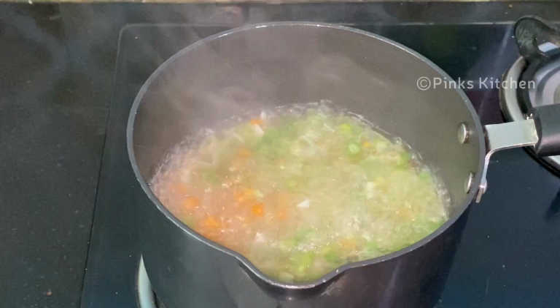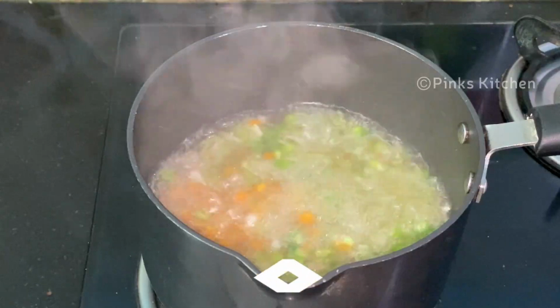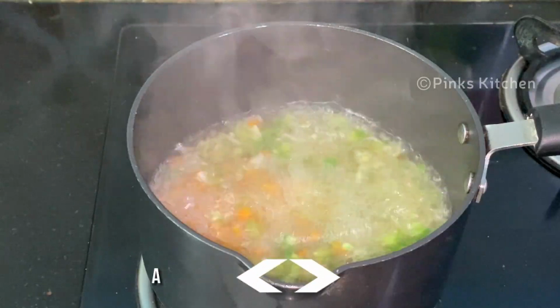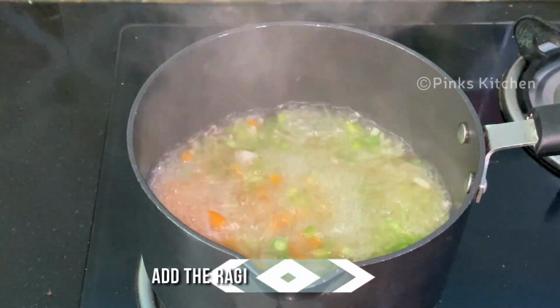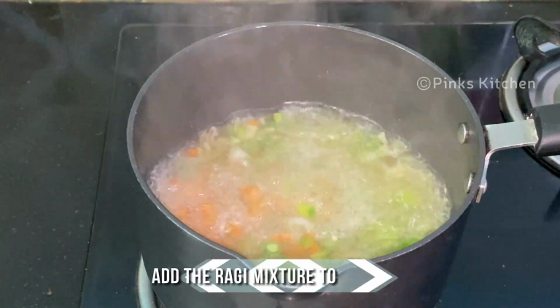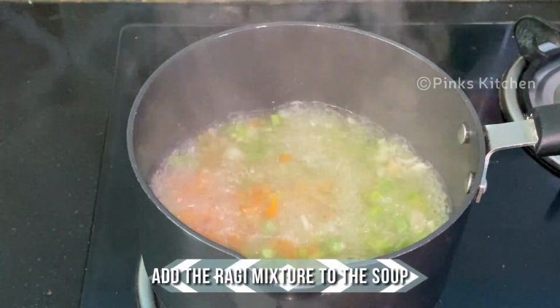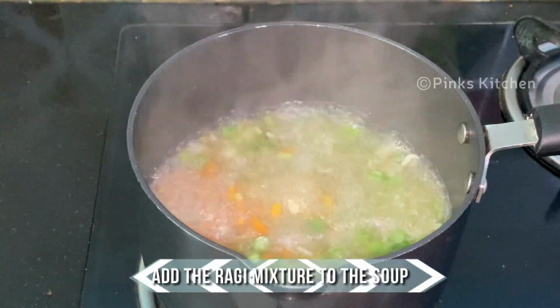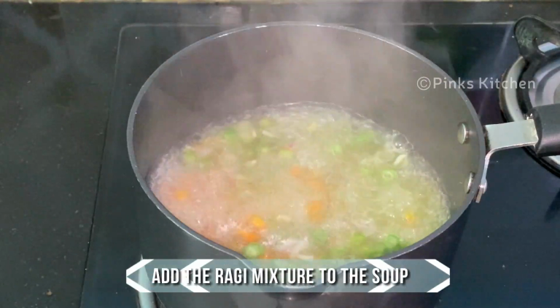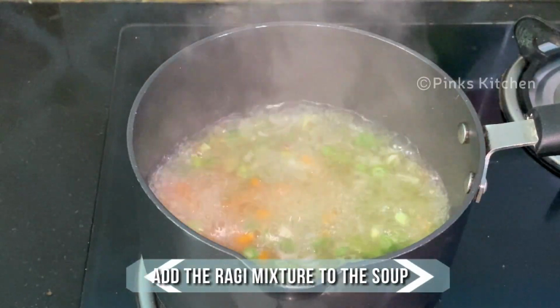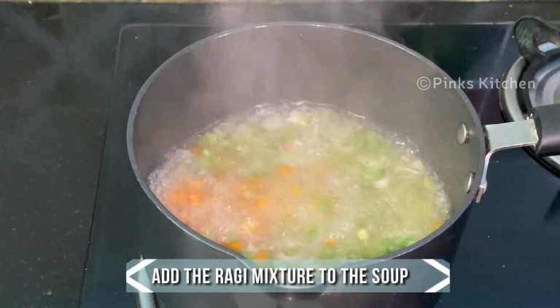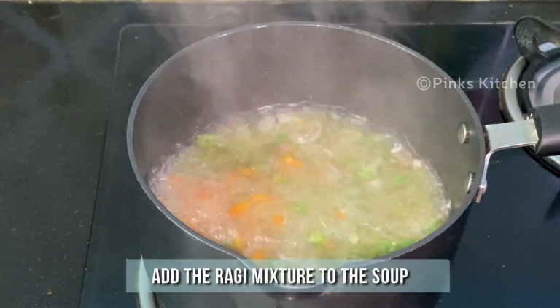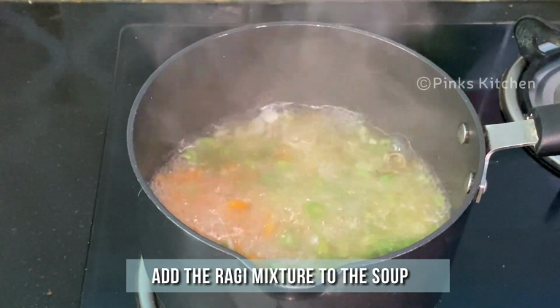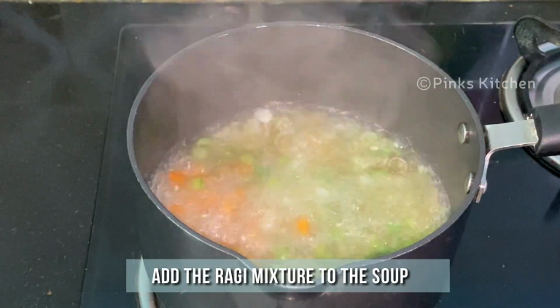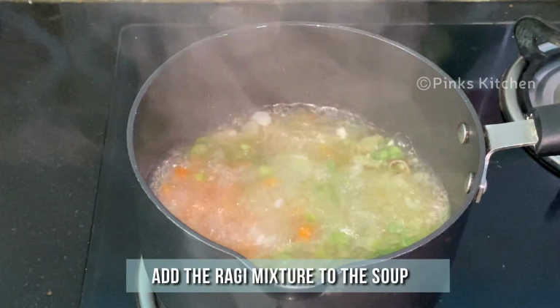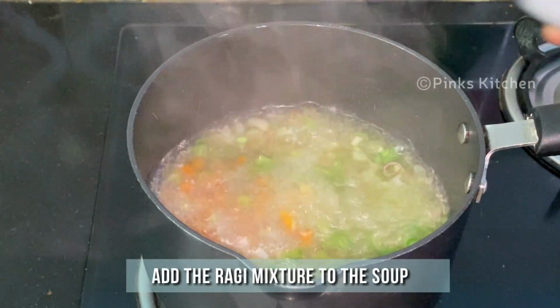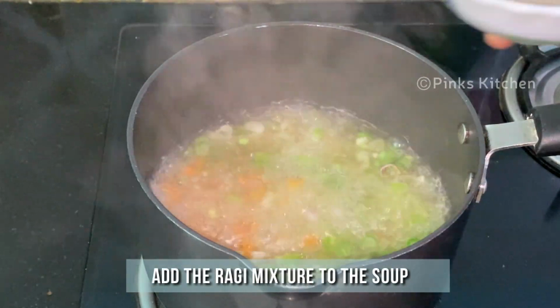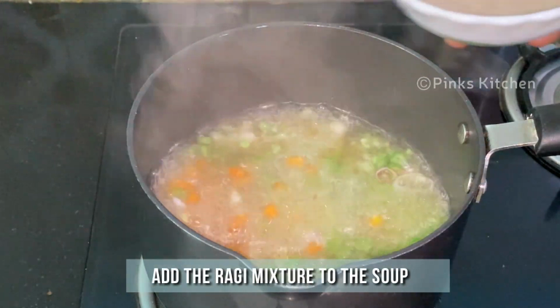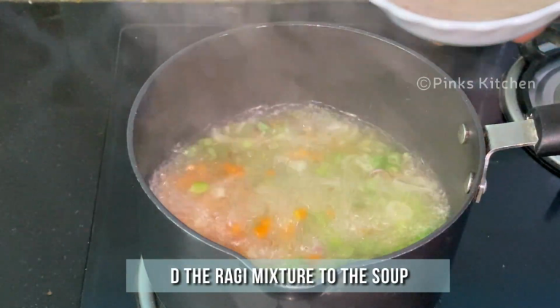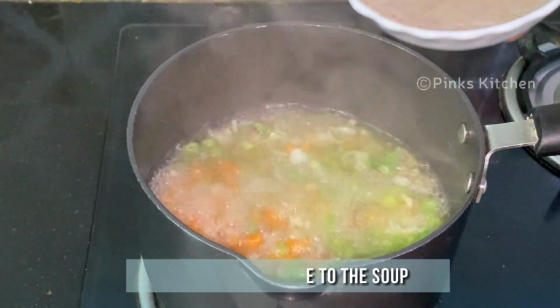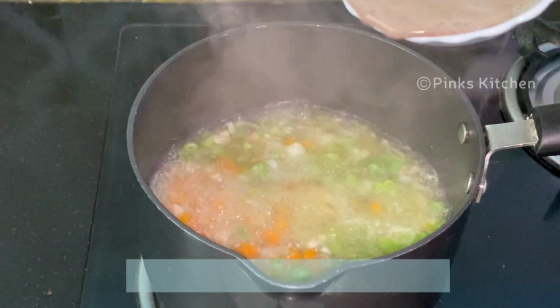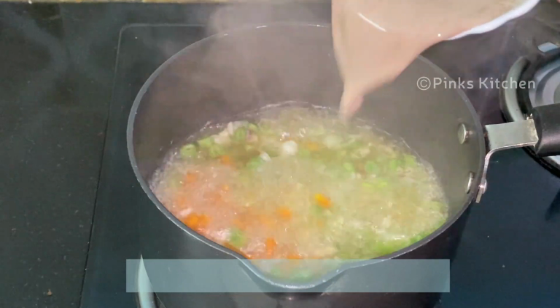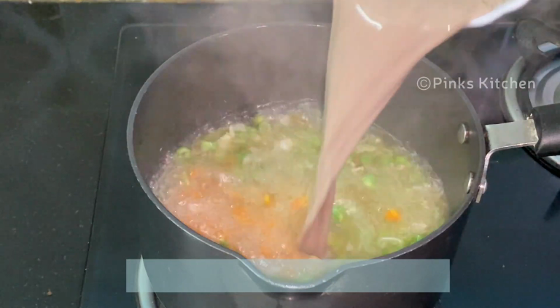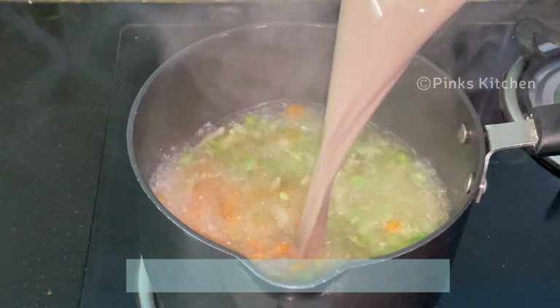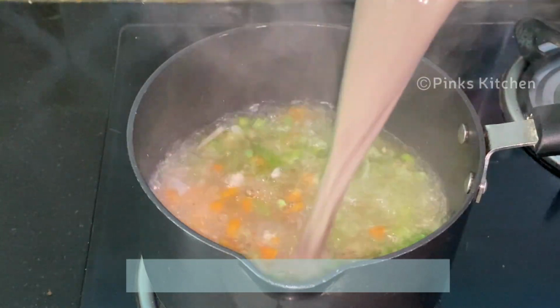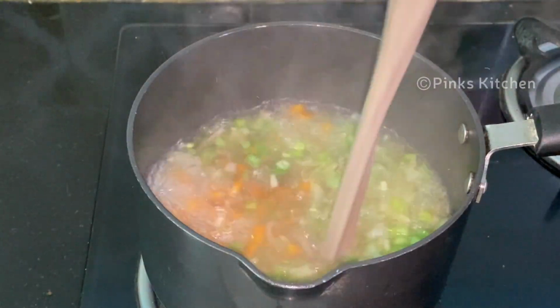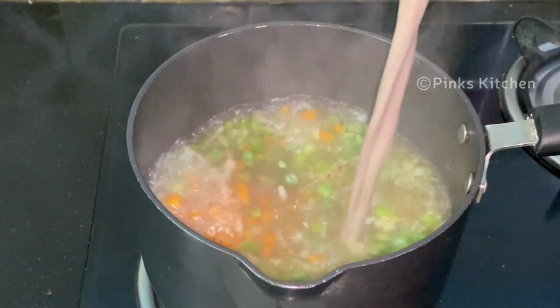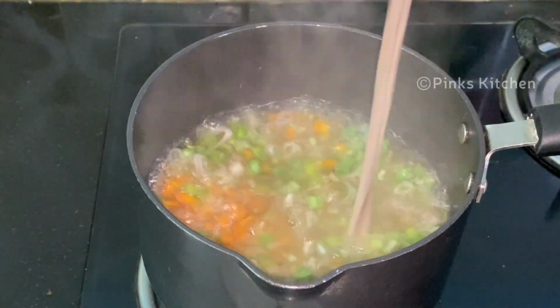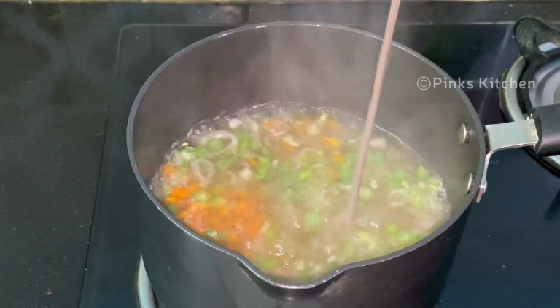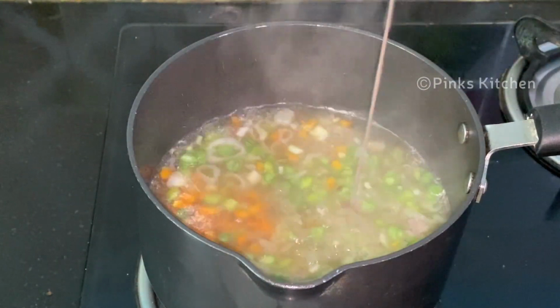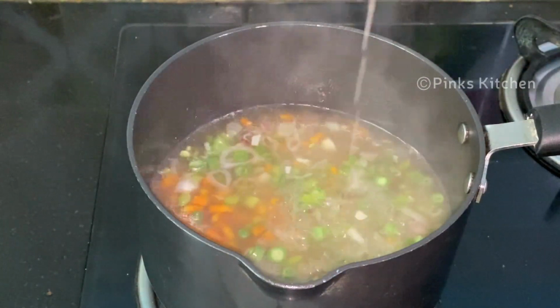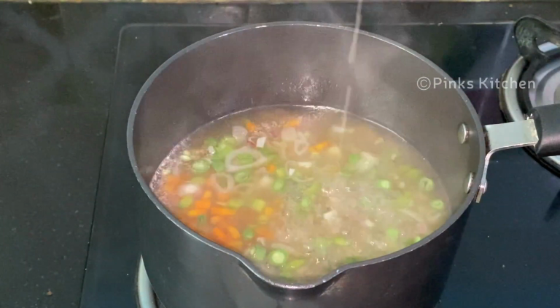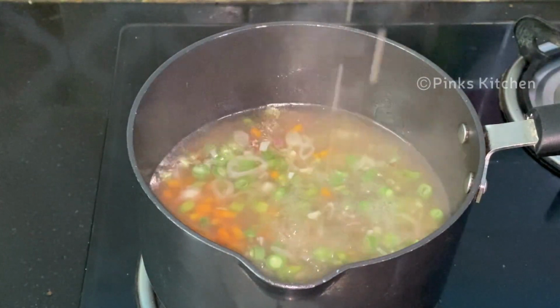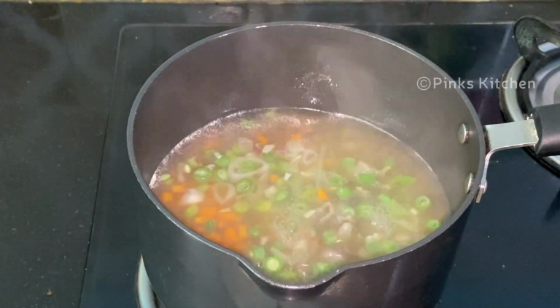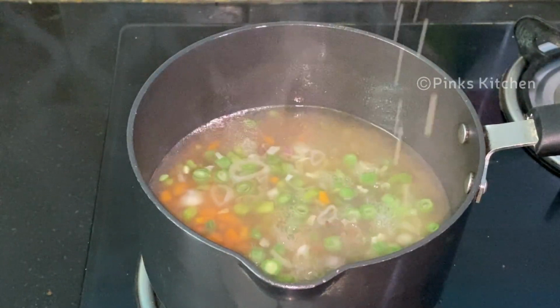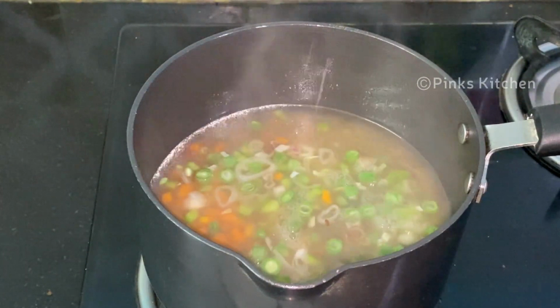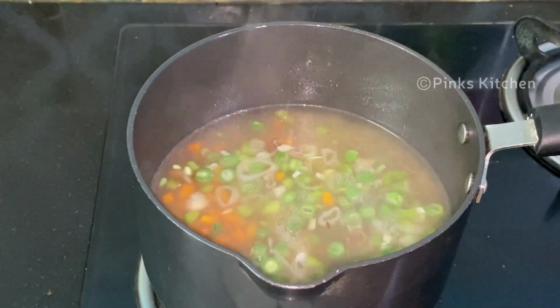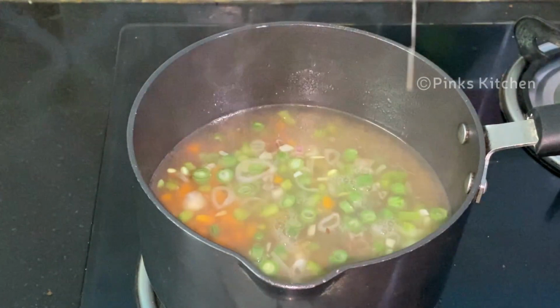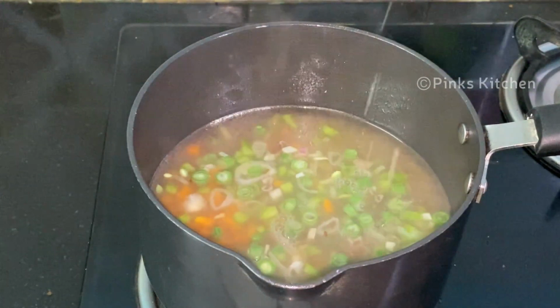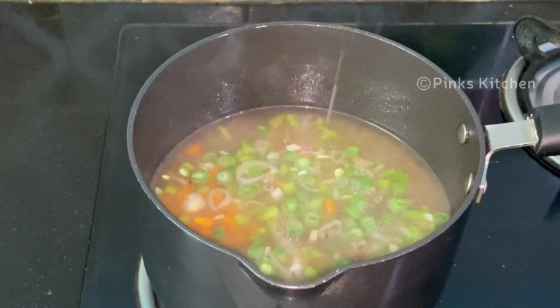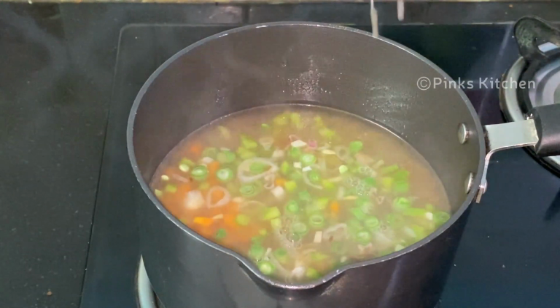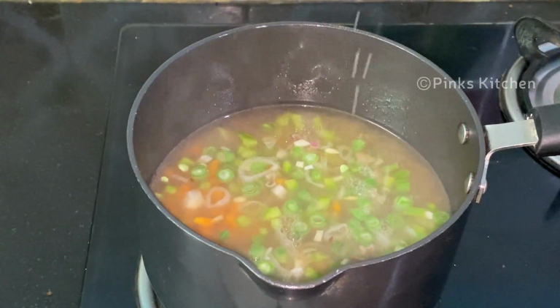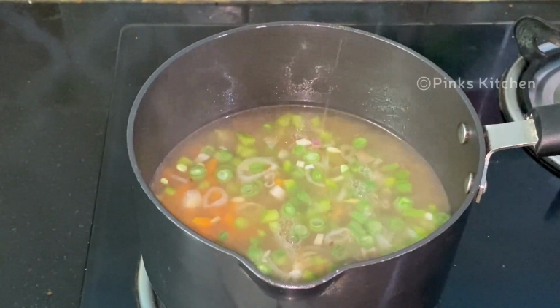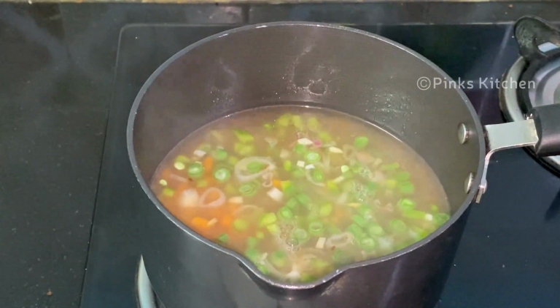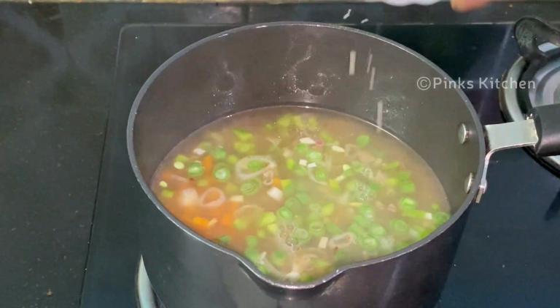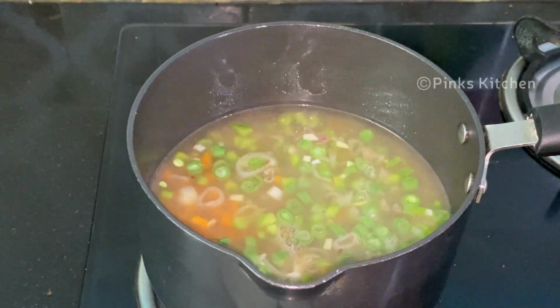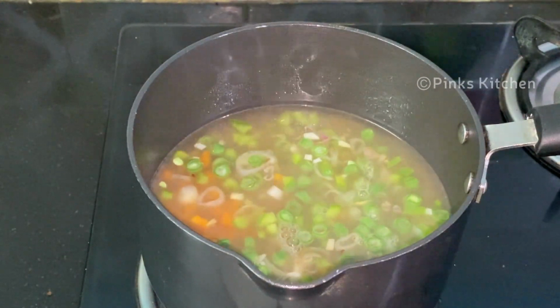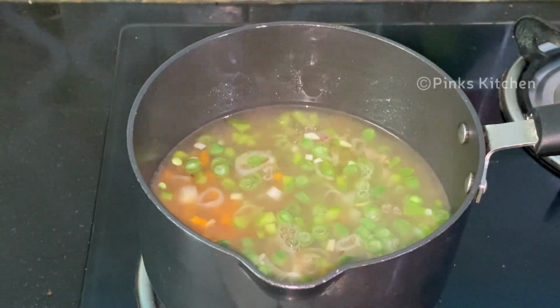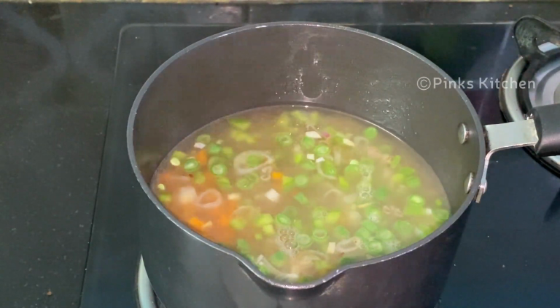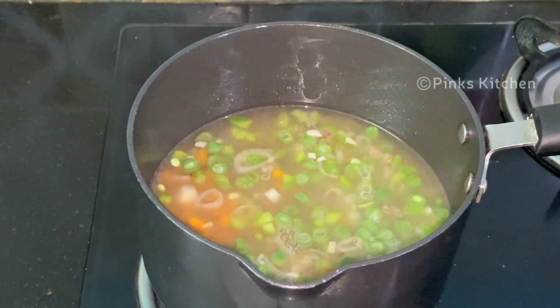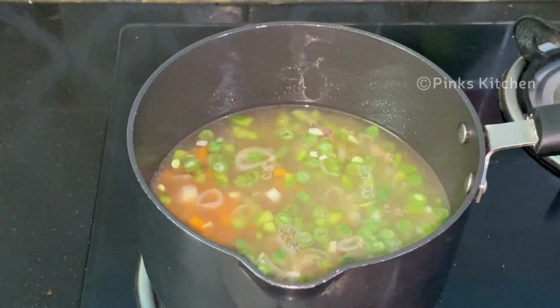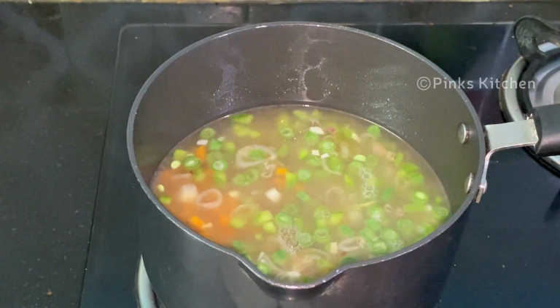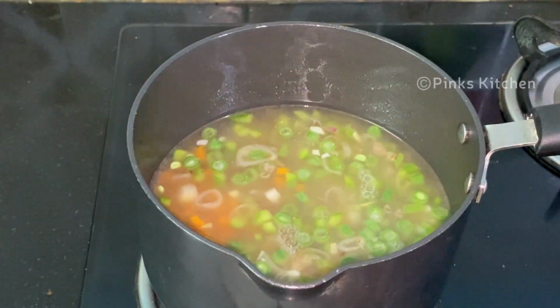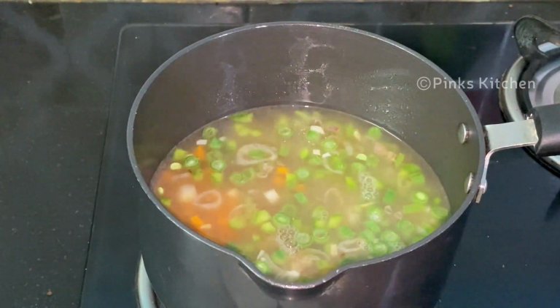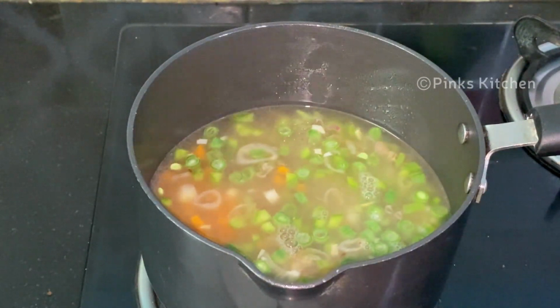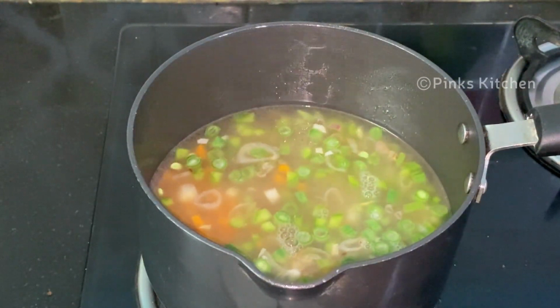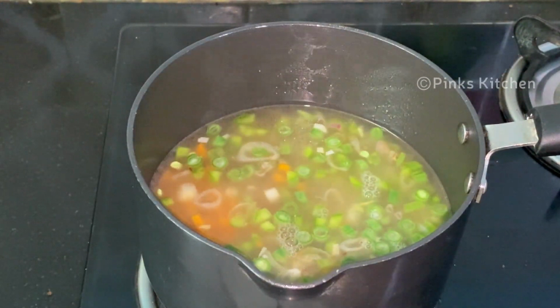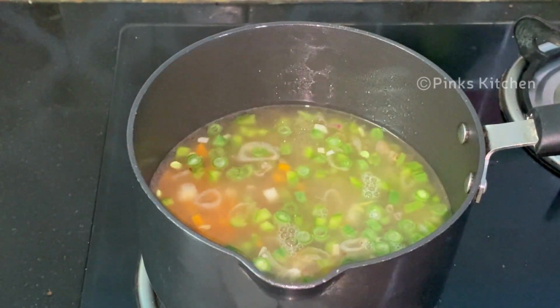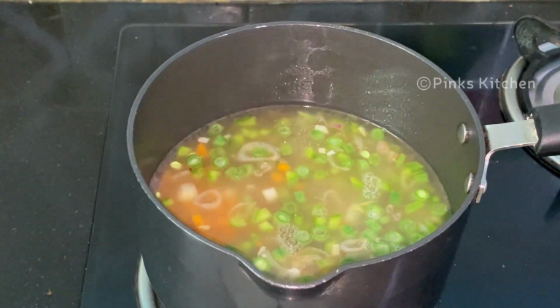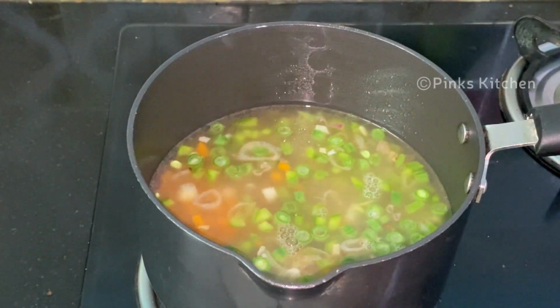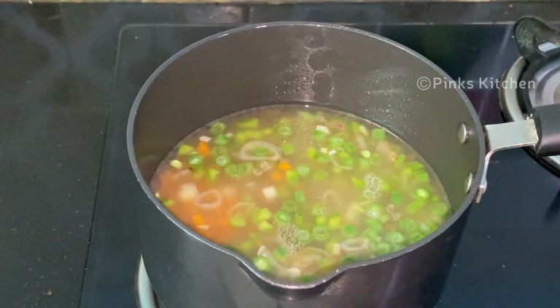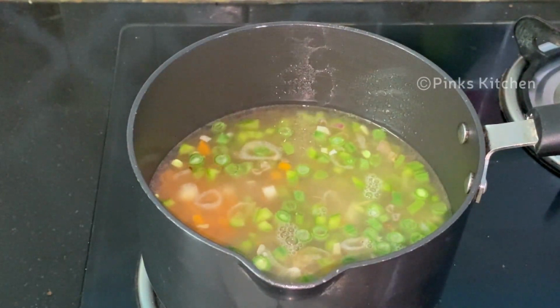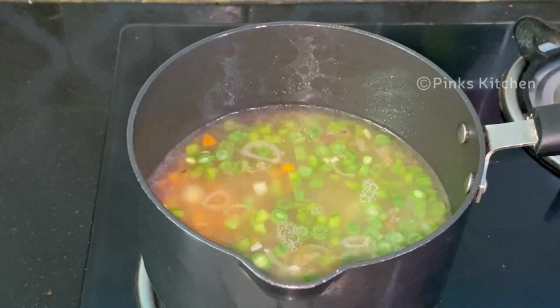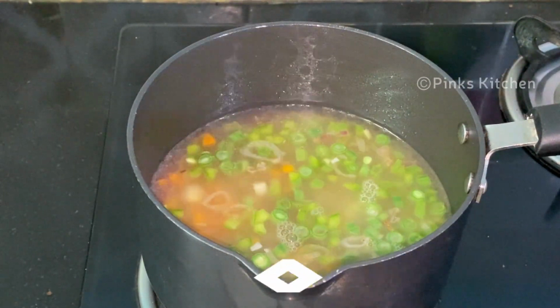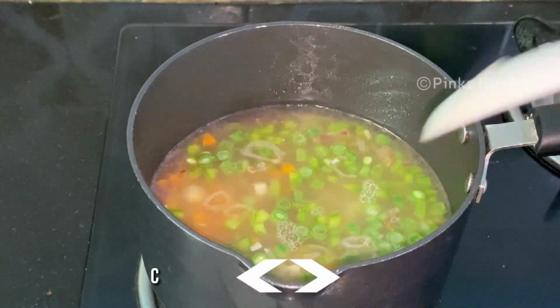Now our vegetables are well done and ready. Add the ragi mixture to the soup and continue to cook for 2 minutes on medium flame.